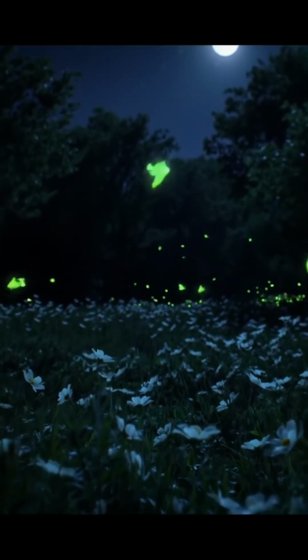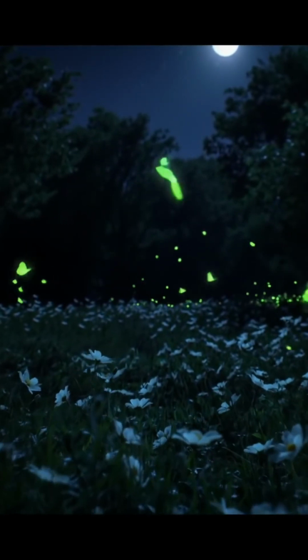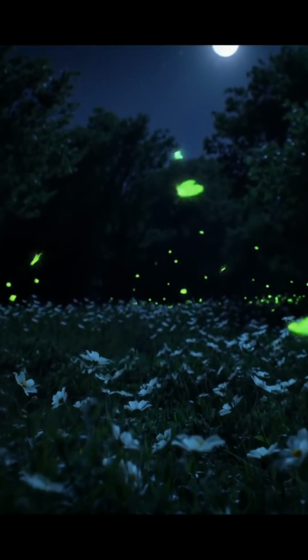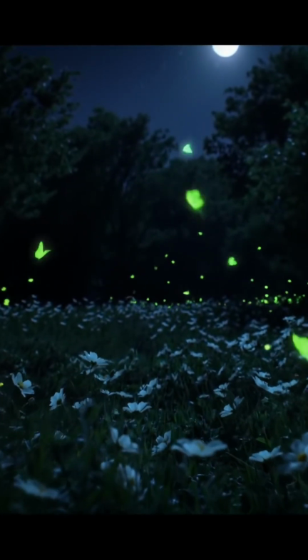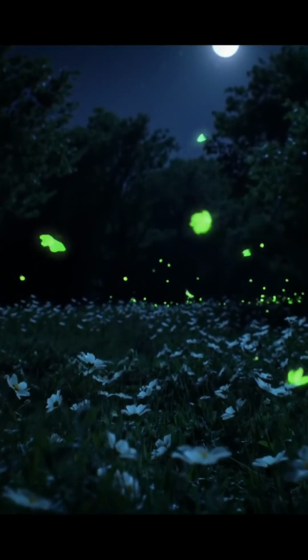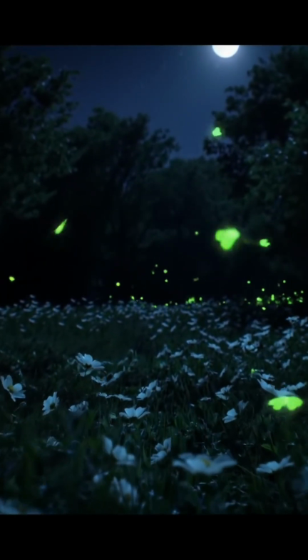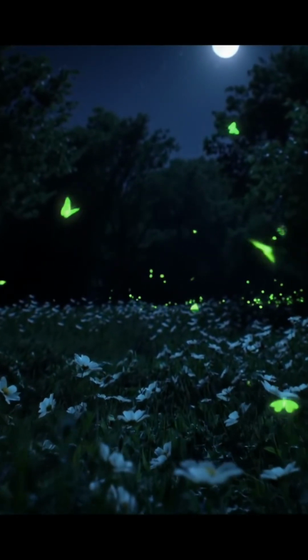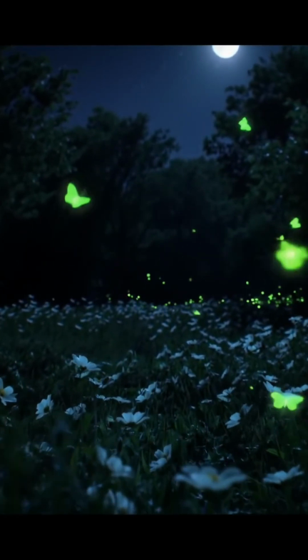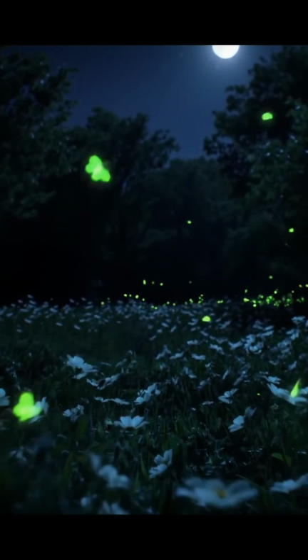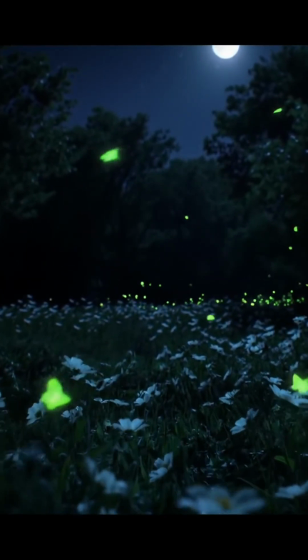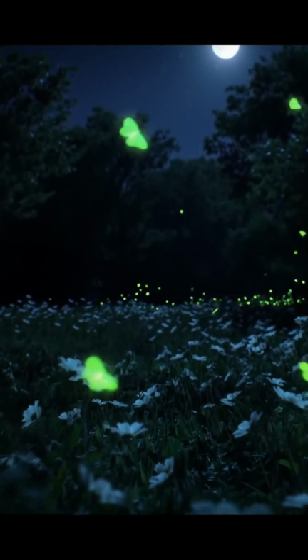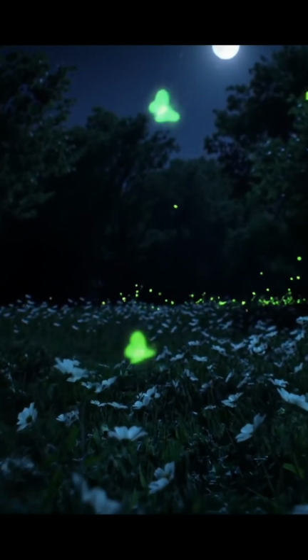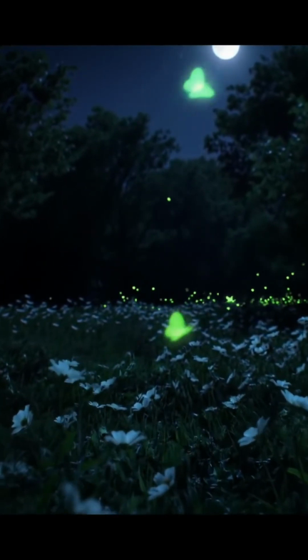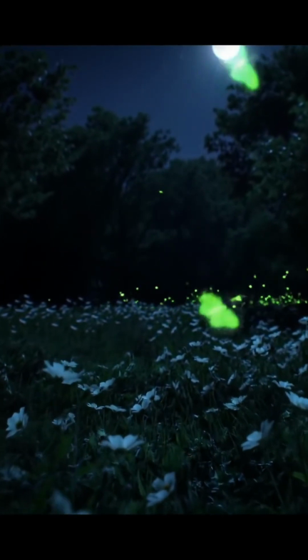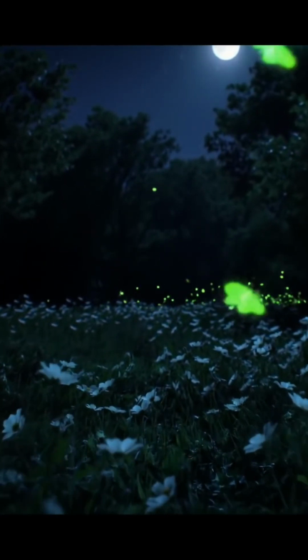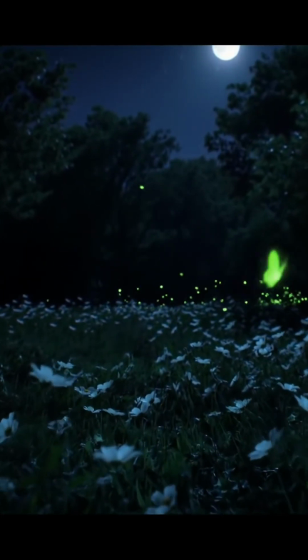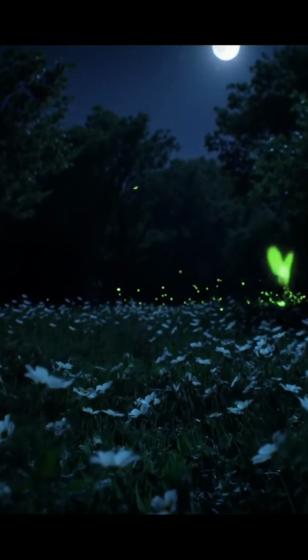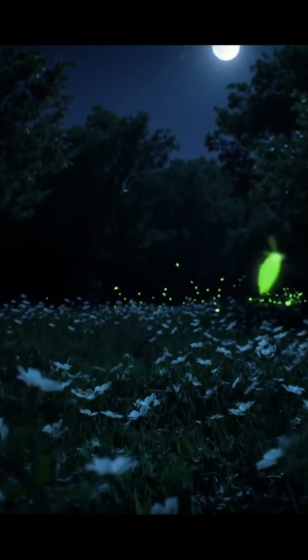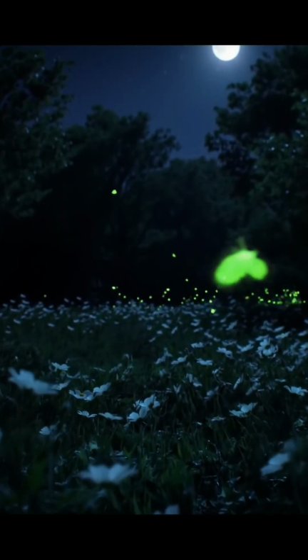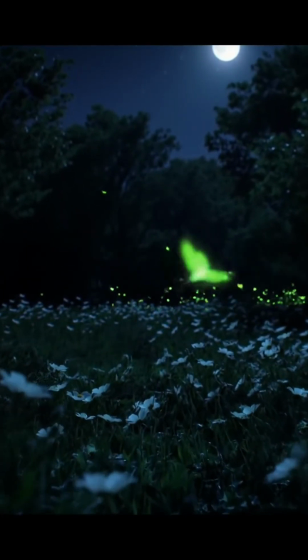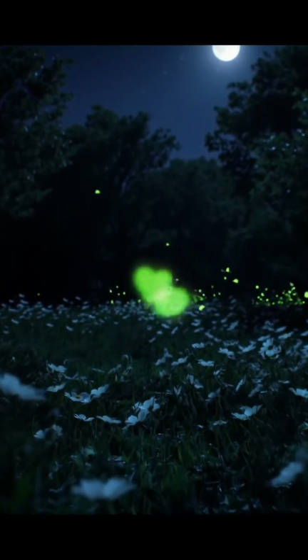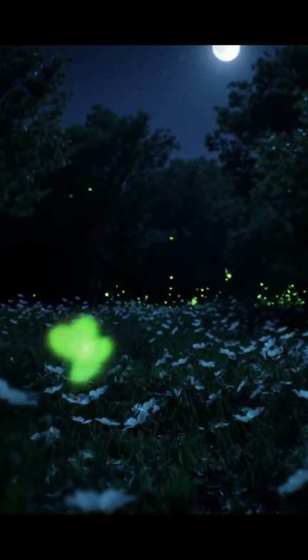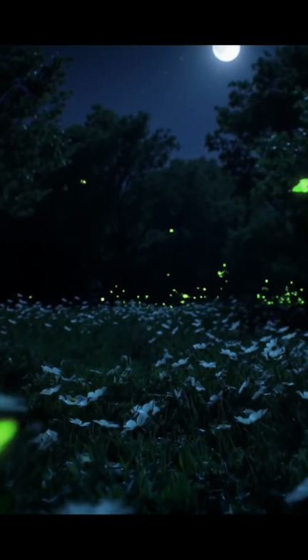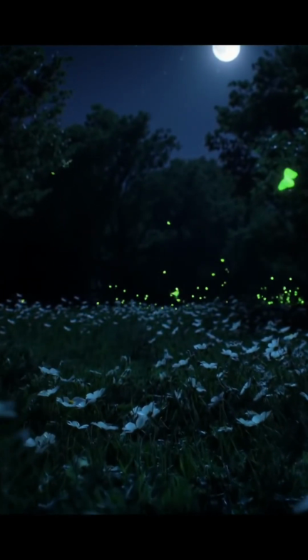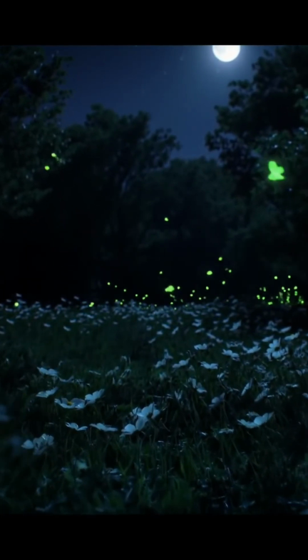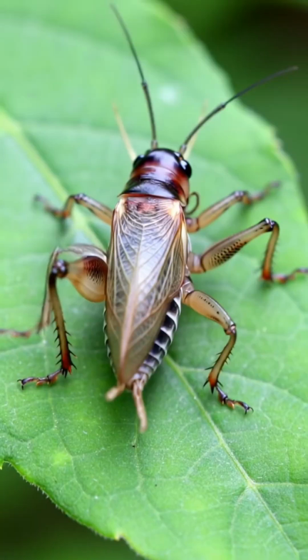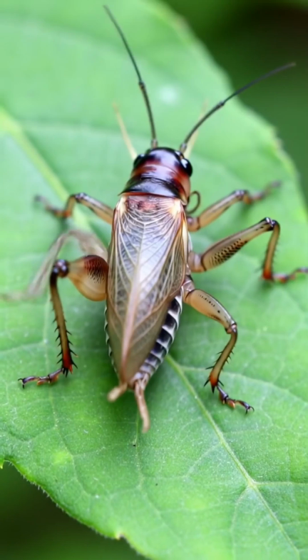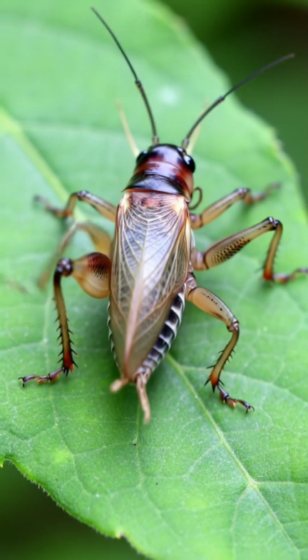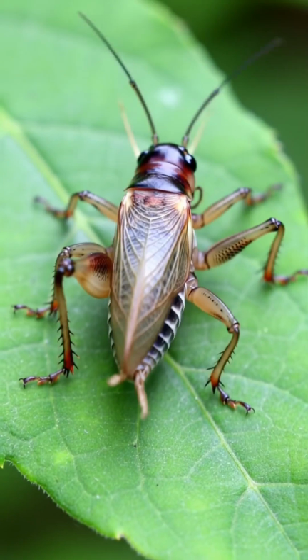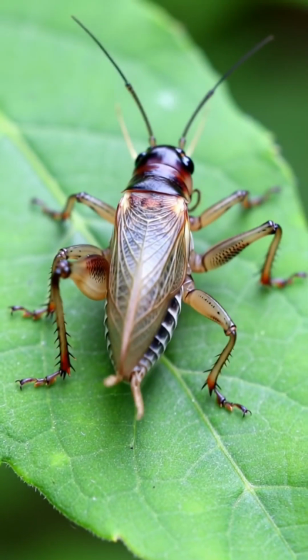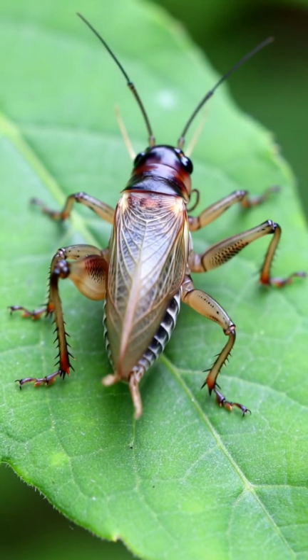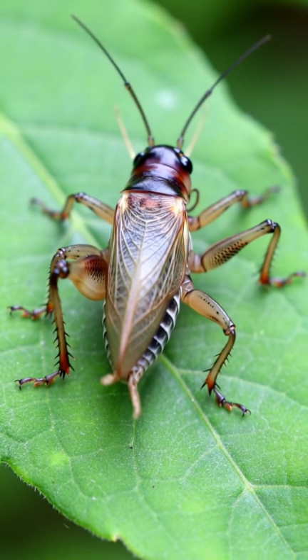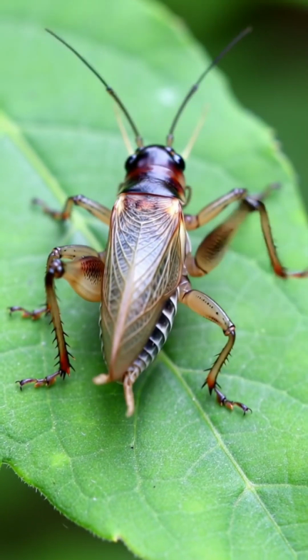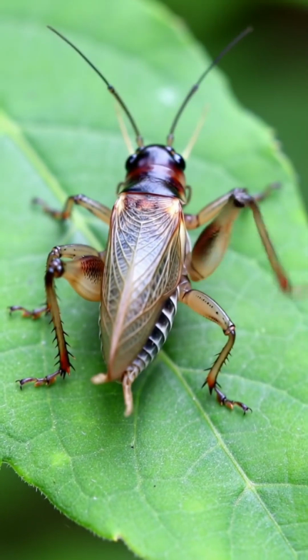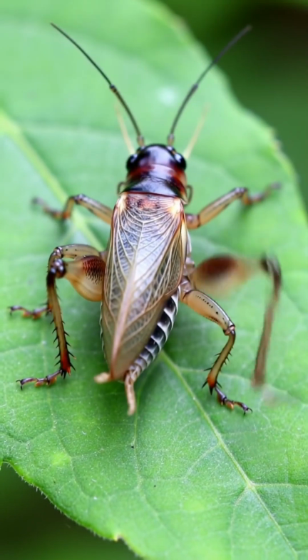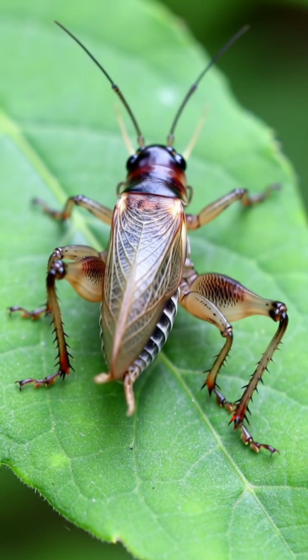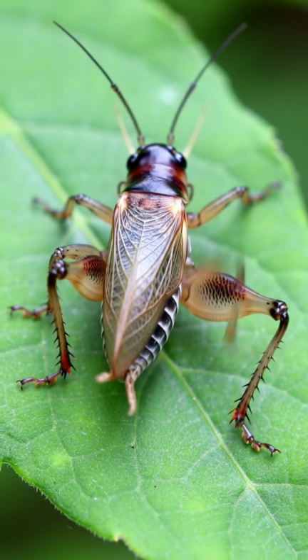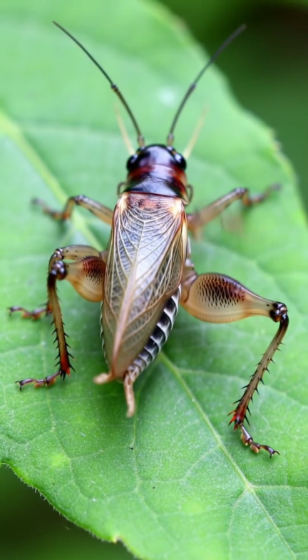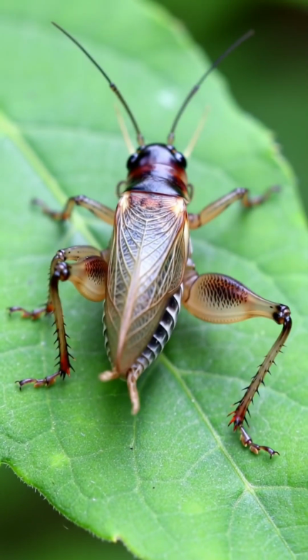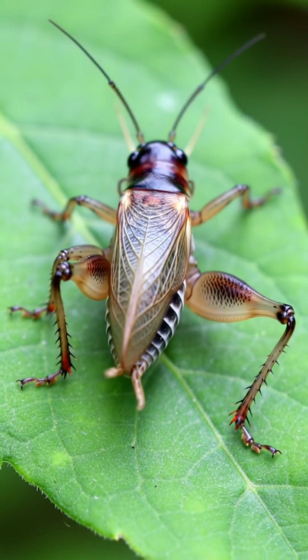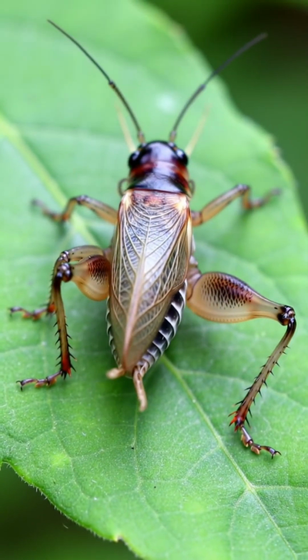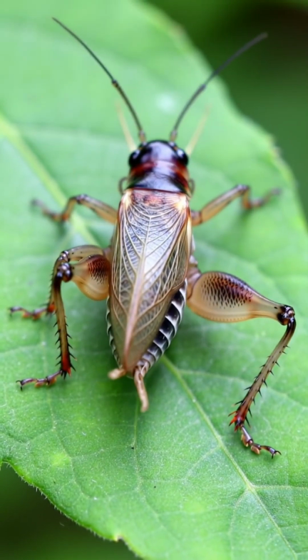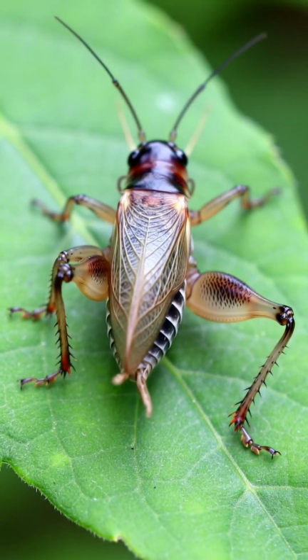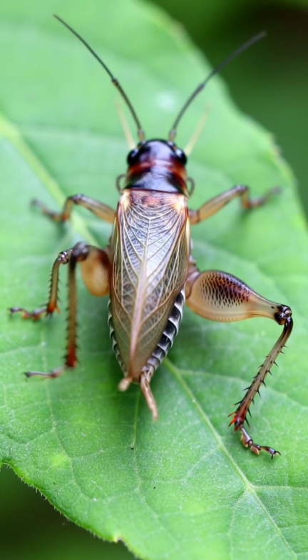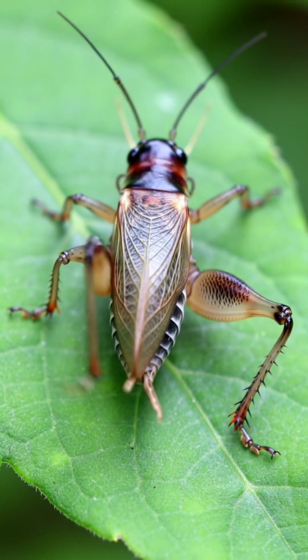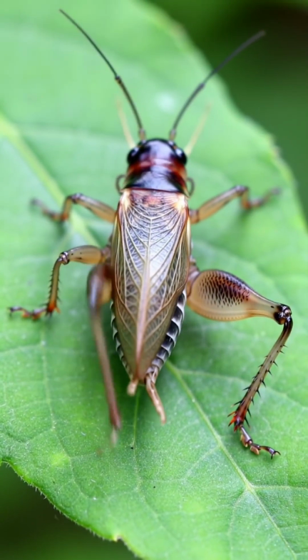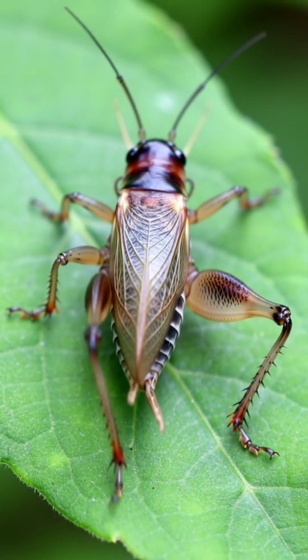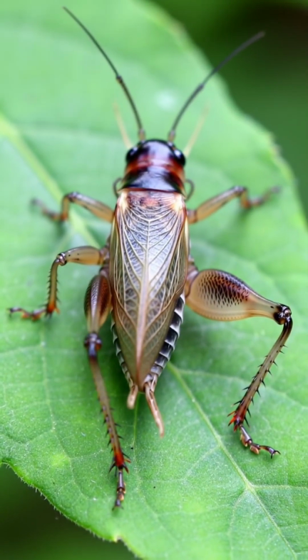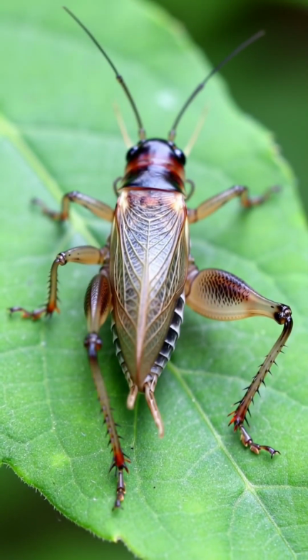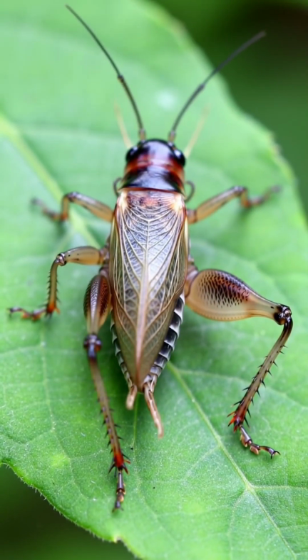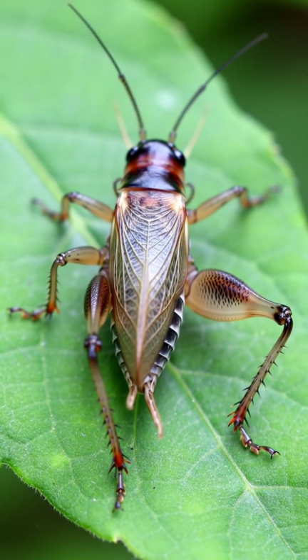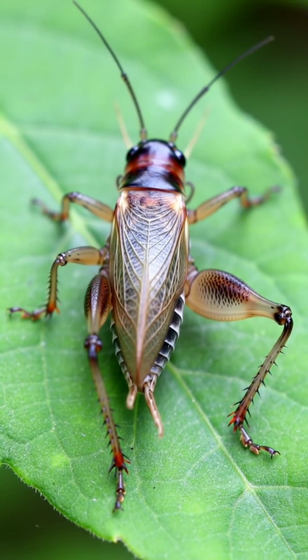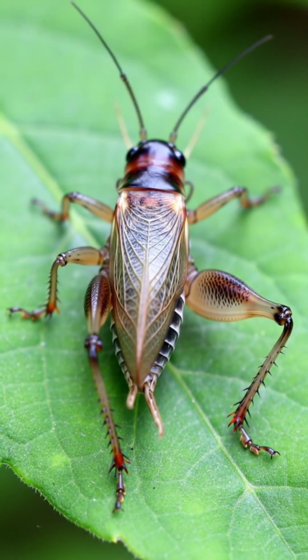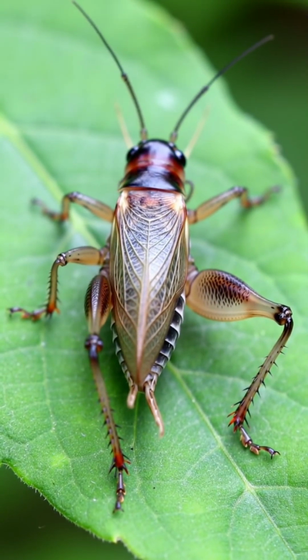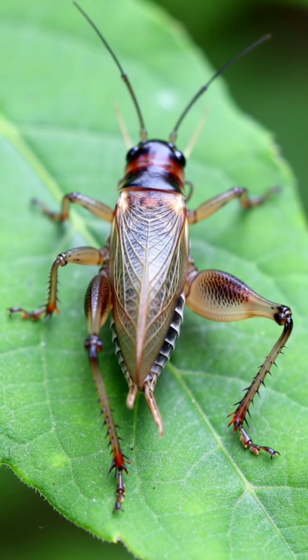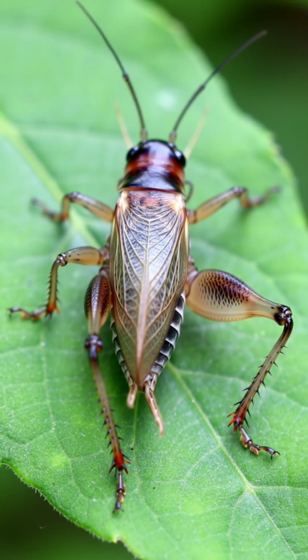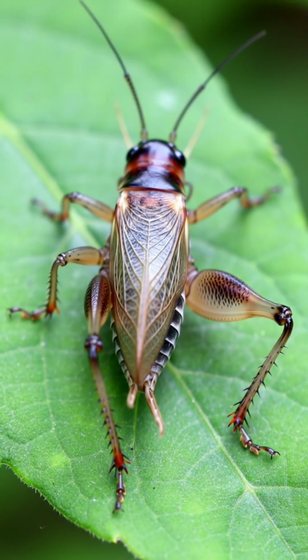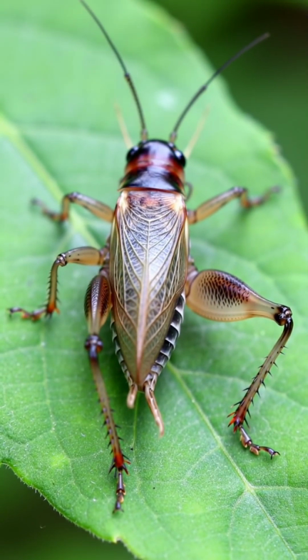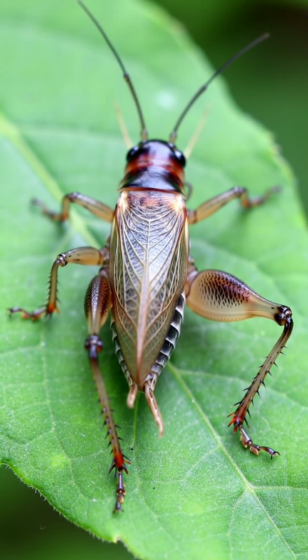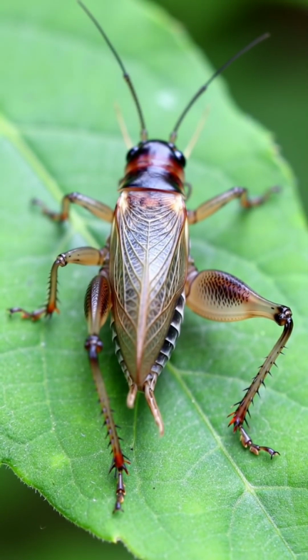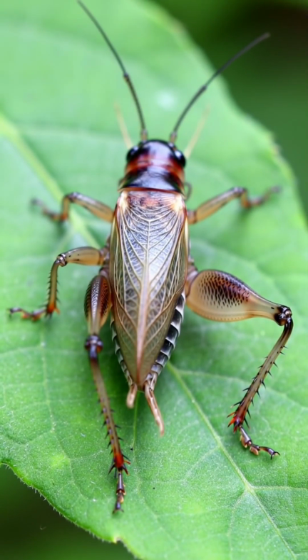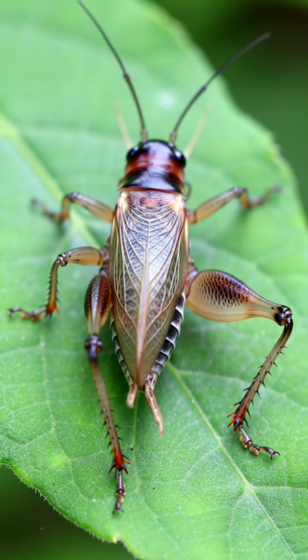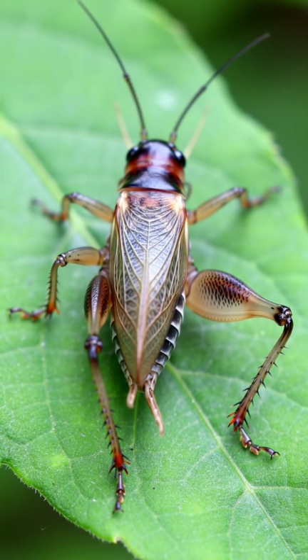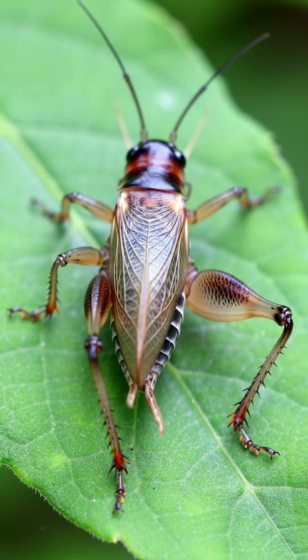First, let's get this straight: they're not singing. Their mouths have nothing to do with it. The real mechanism is a piece of biological genius called stridulation.